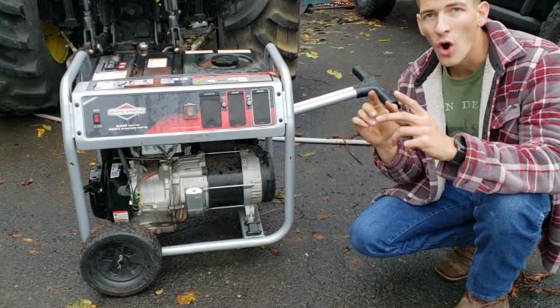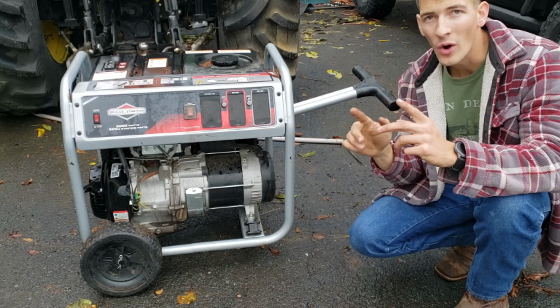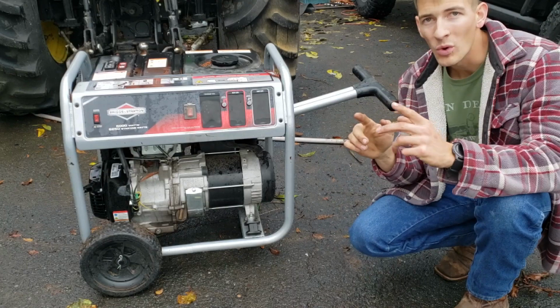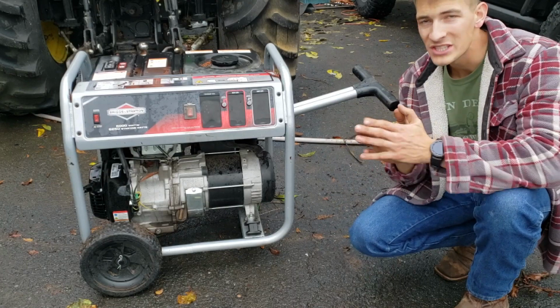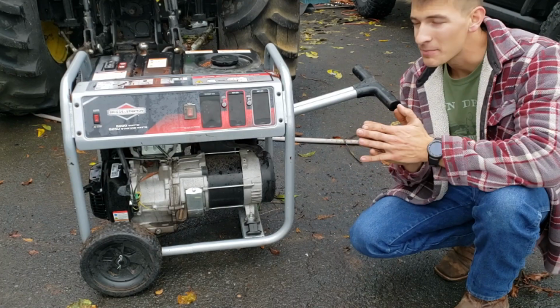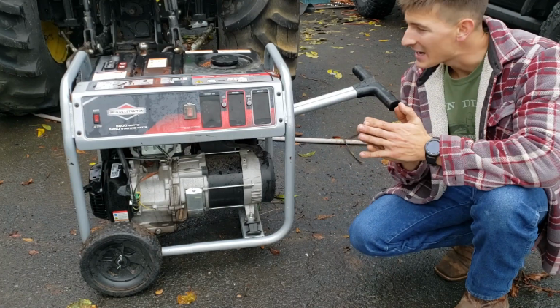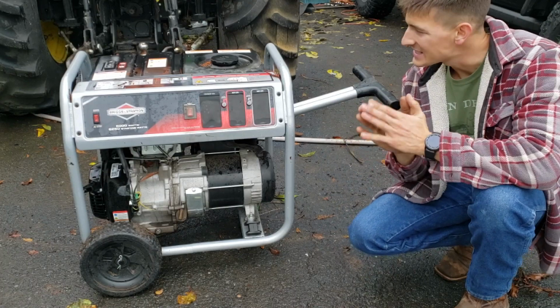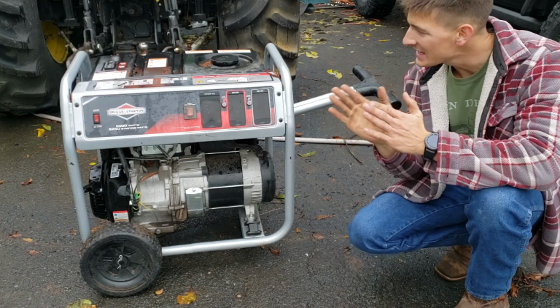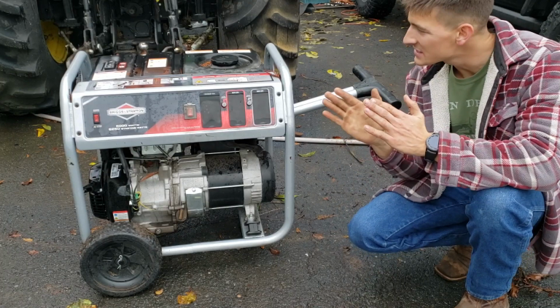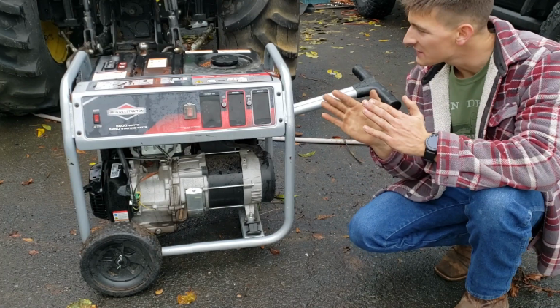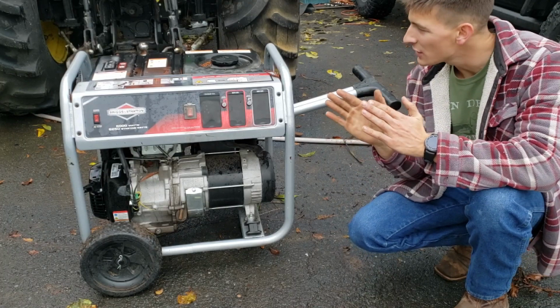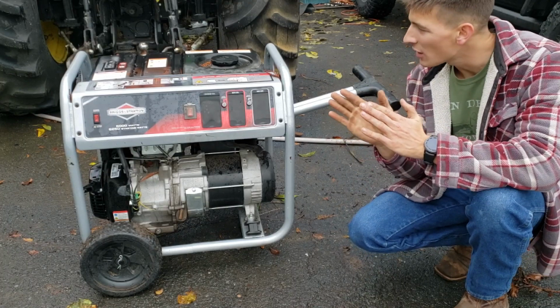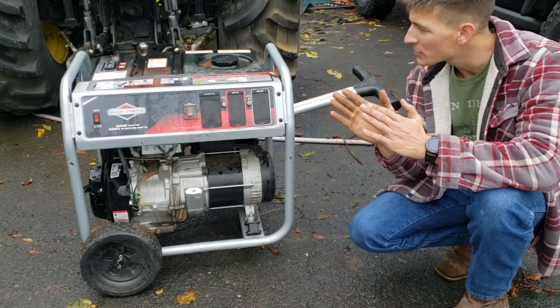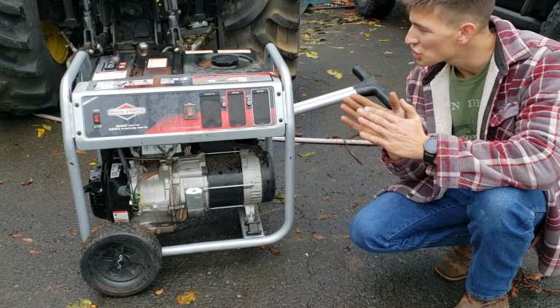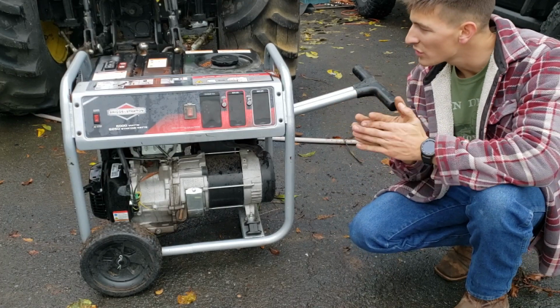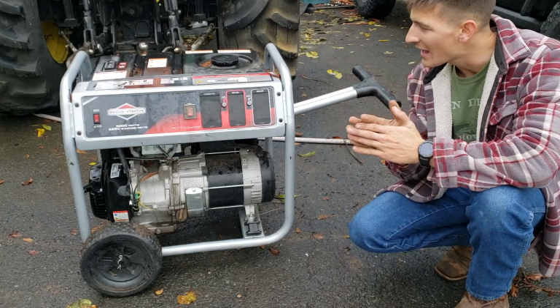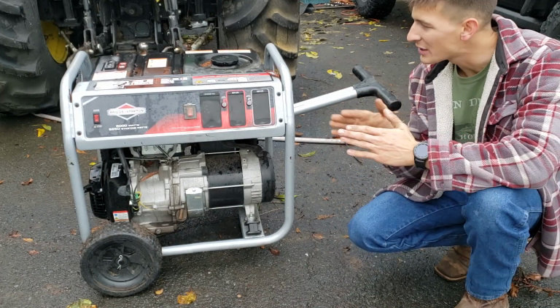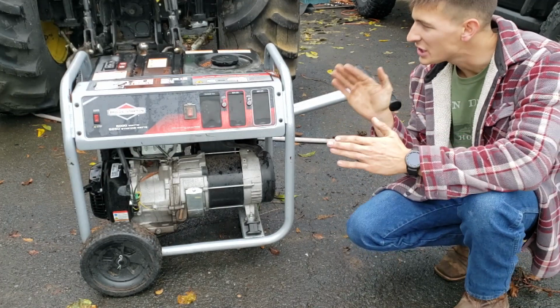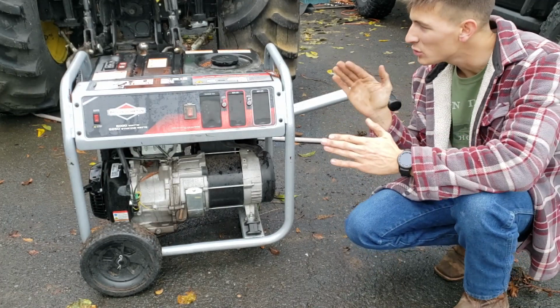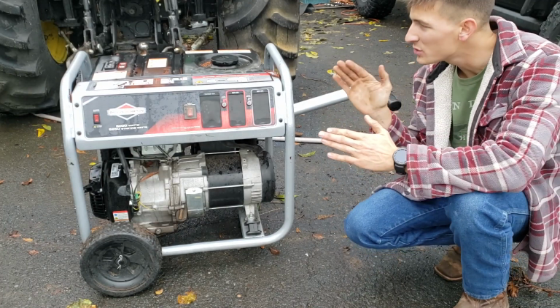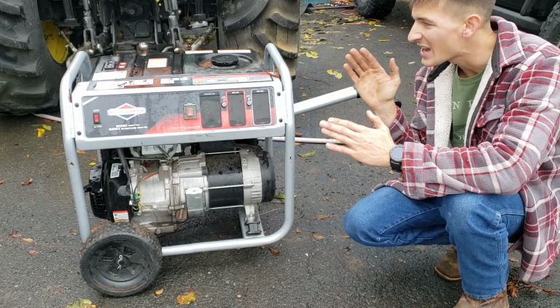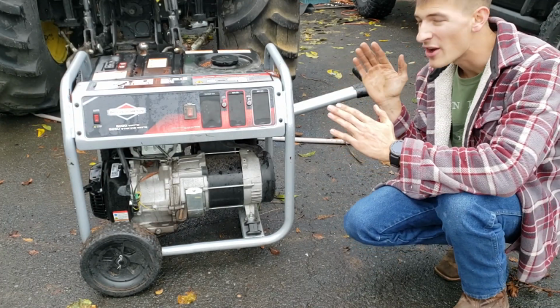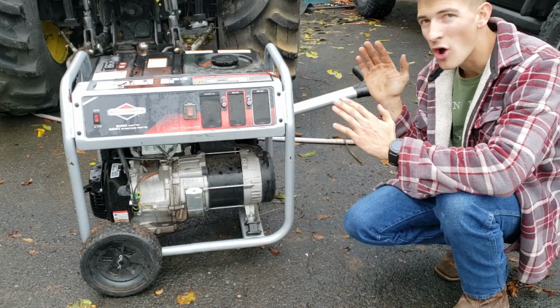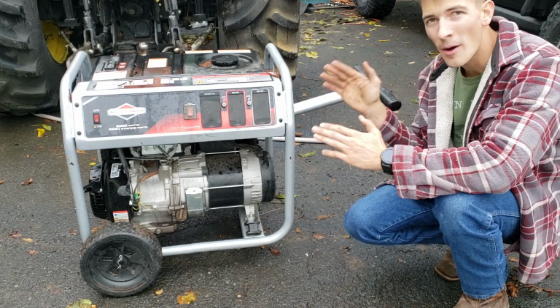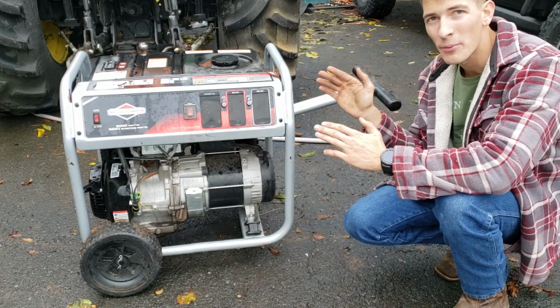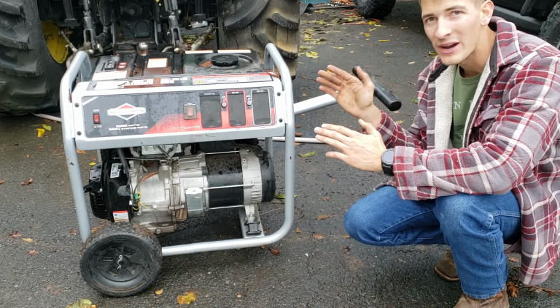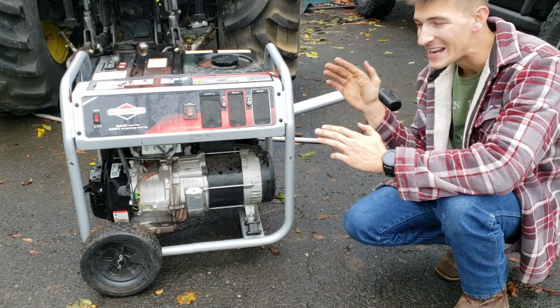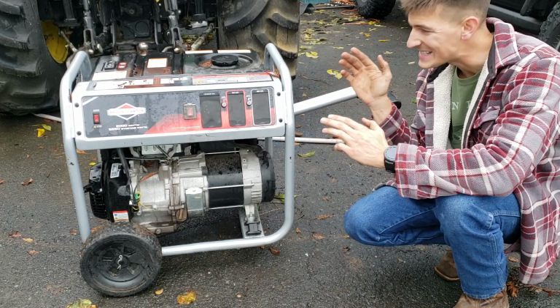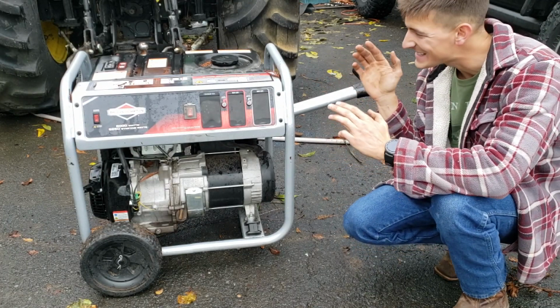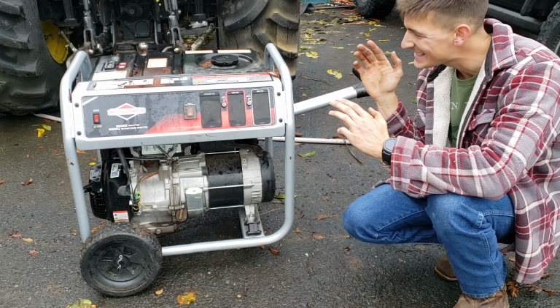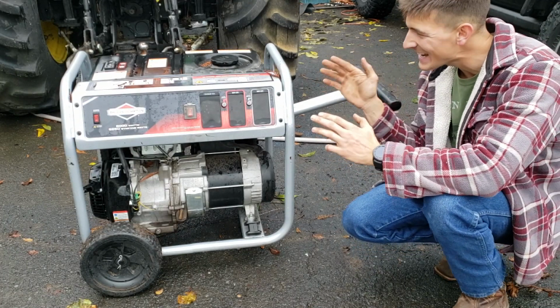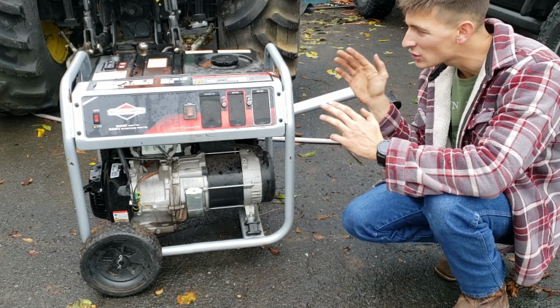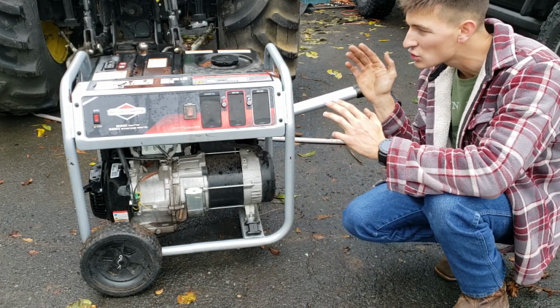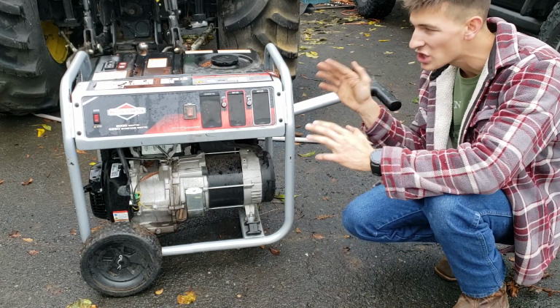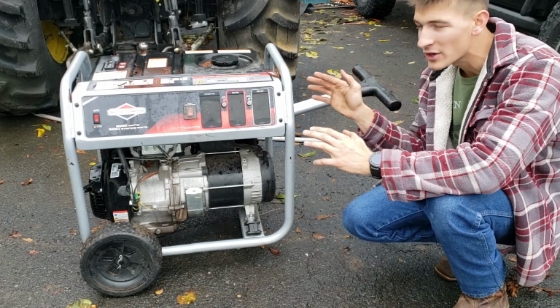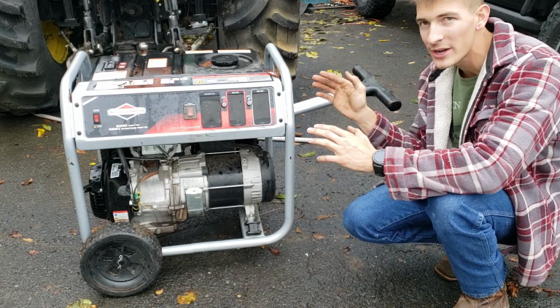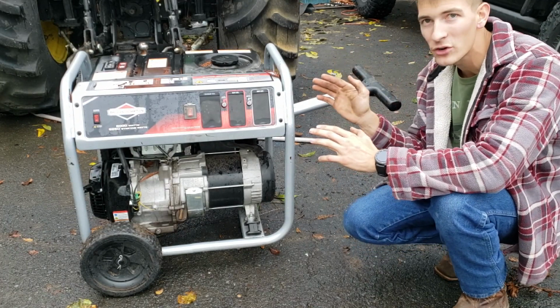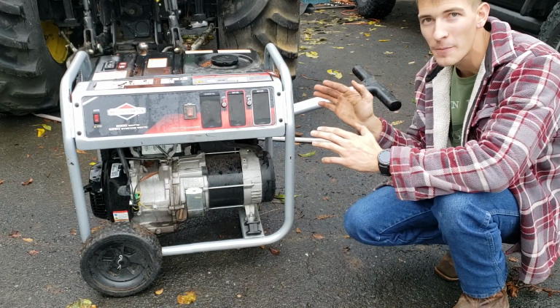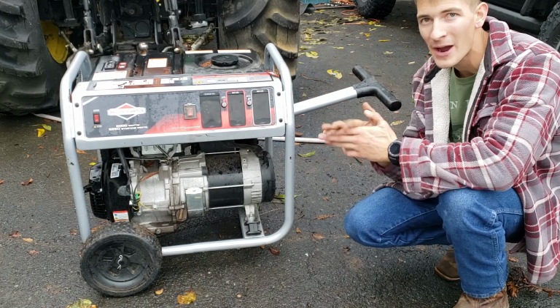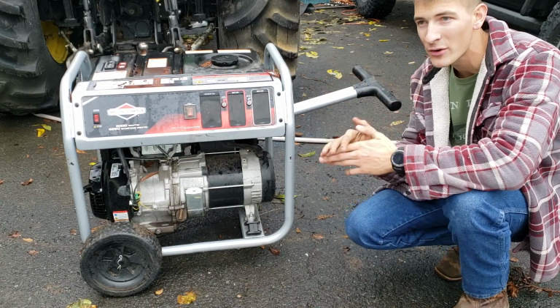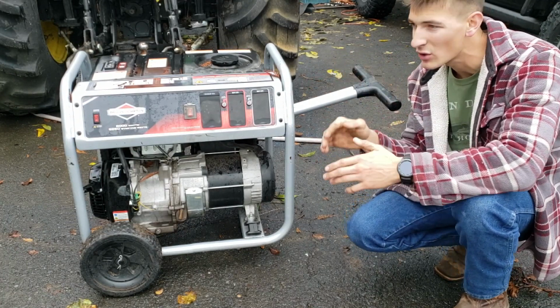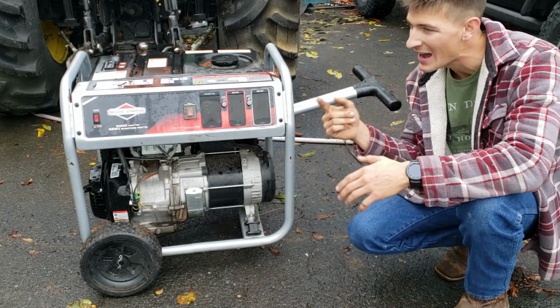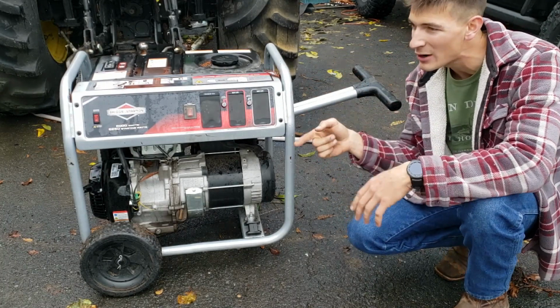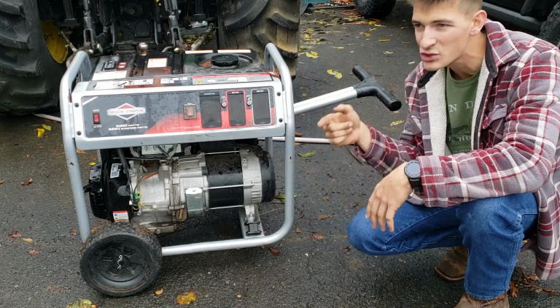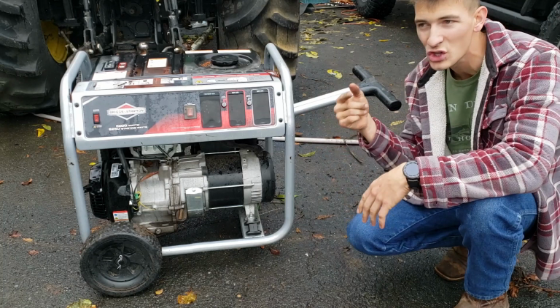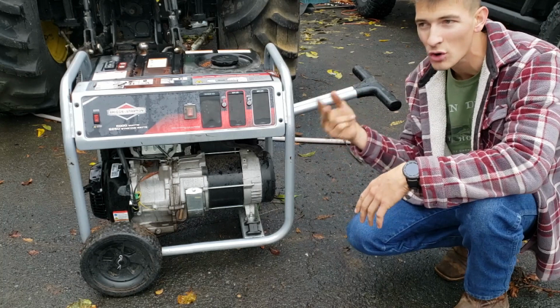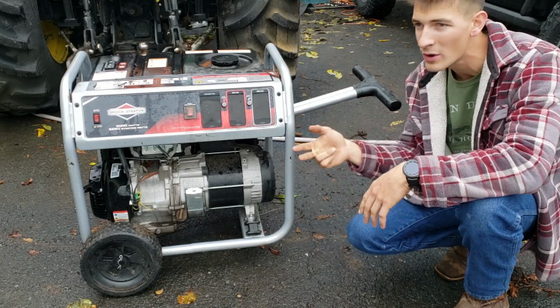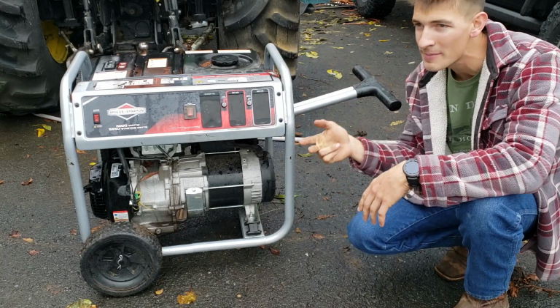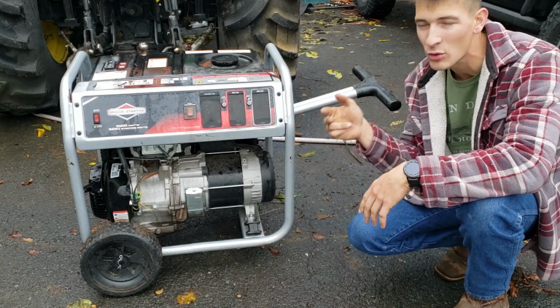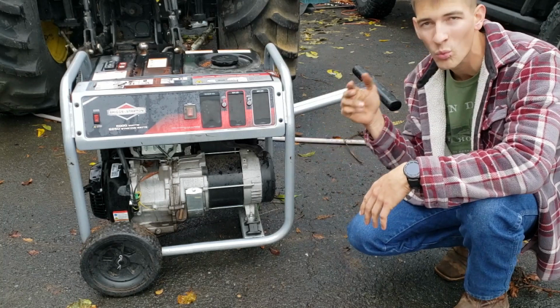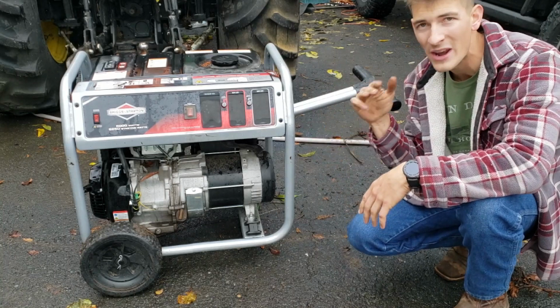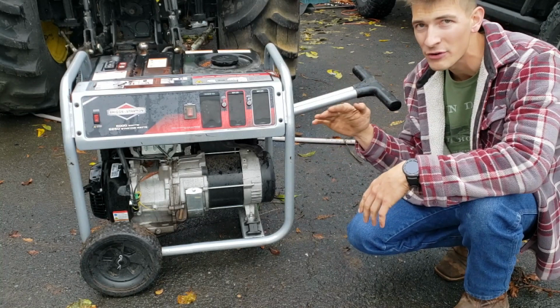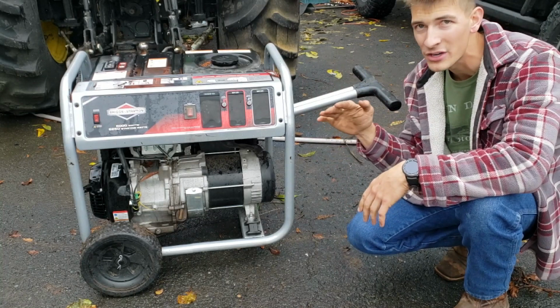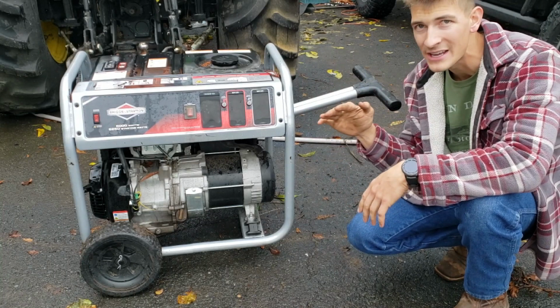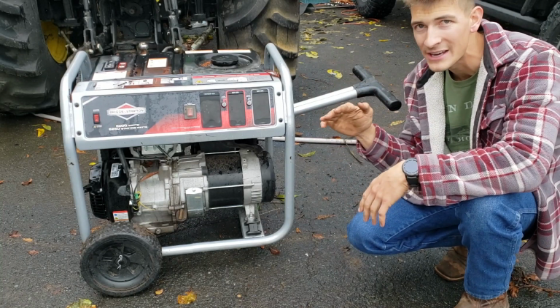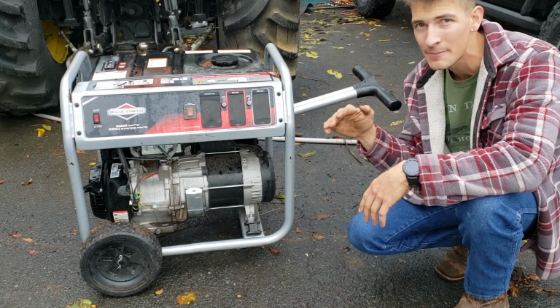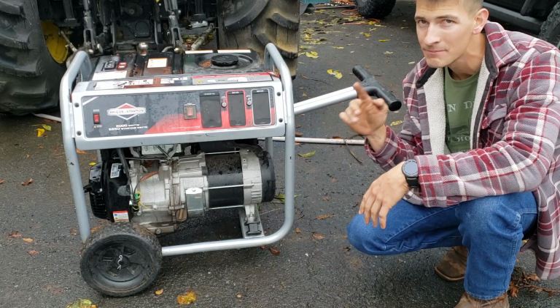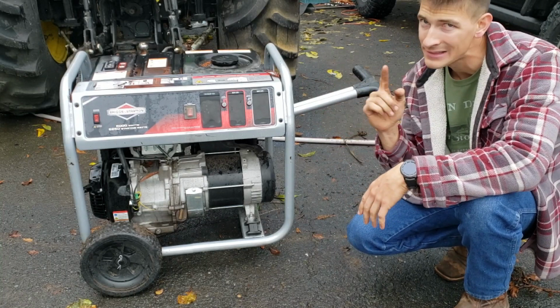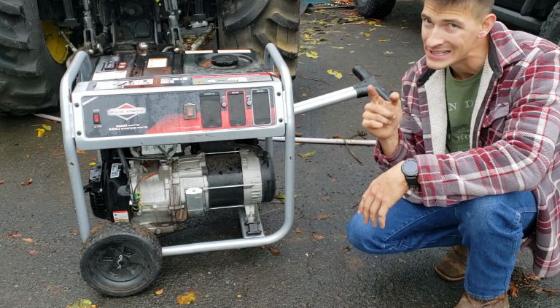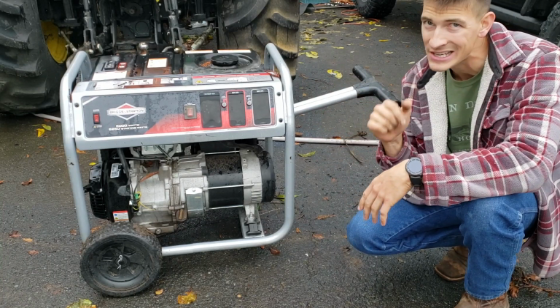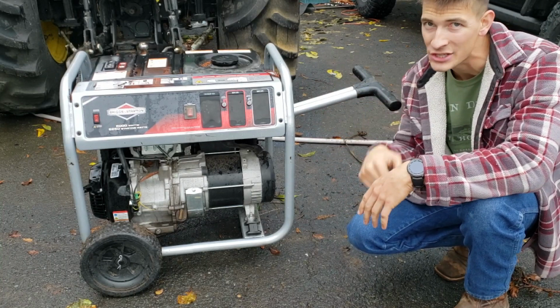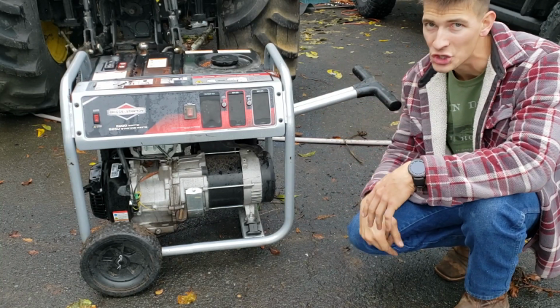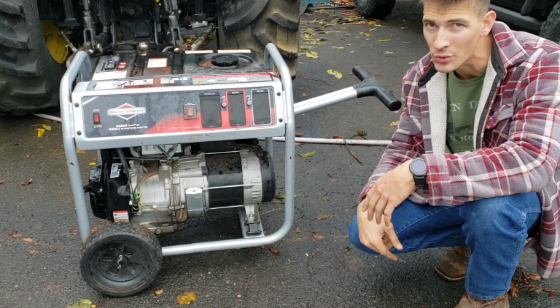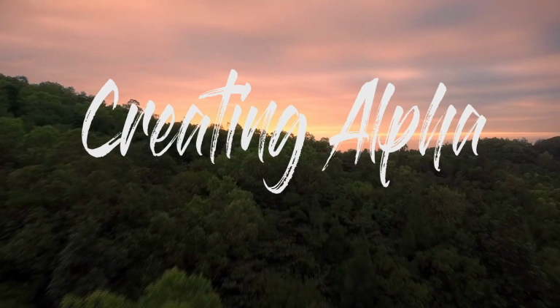Alright, what's up guys? In this video, I'm going to show you how to use and operate a standard generator to power your house, your equipment, whatever you need. Let's get to it.